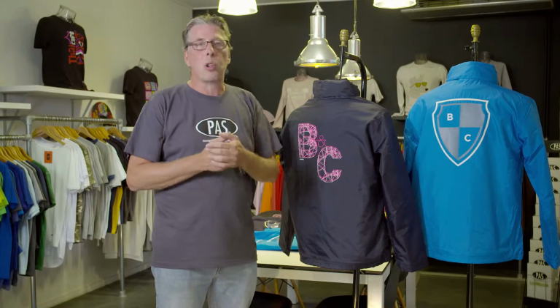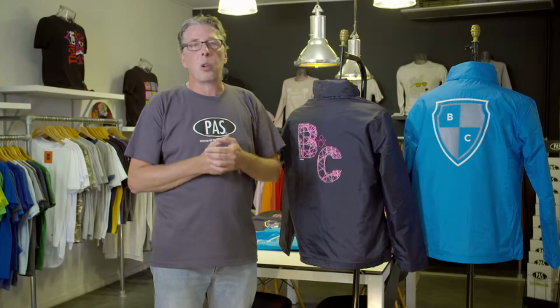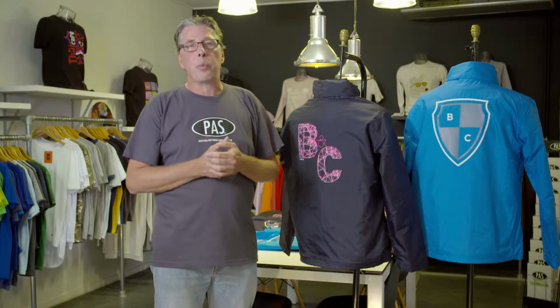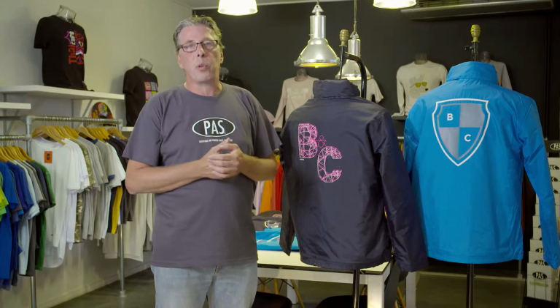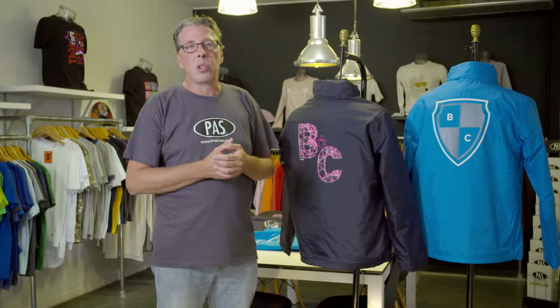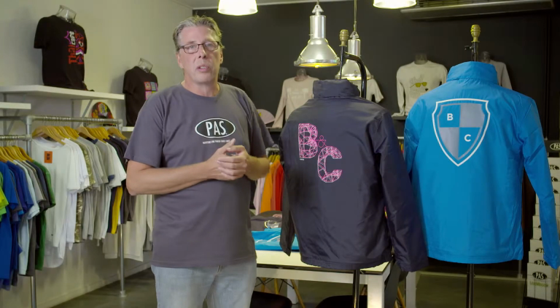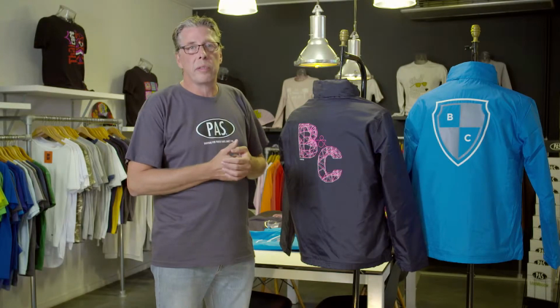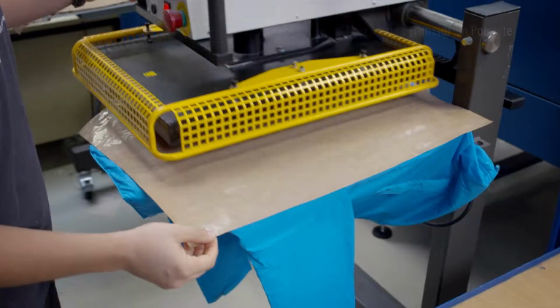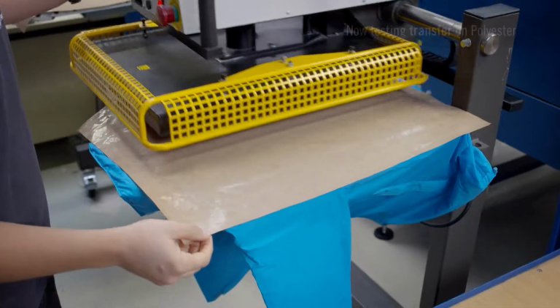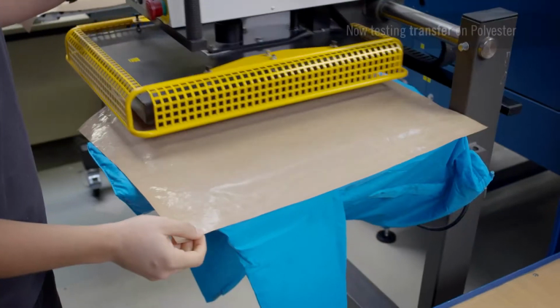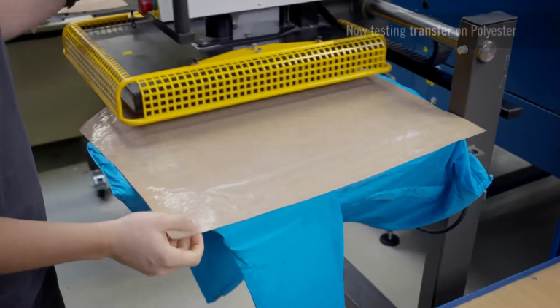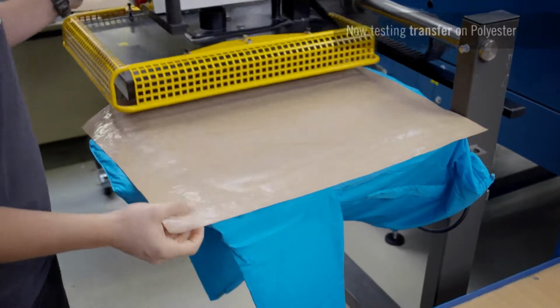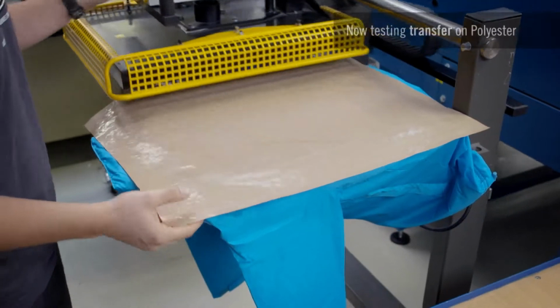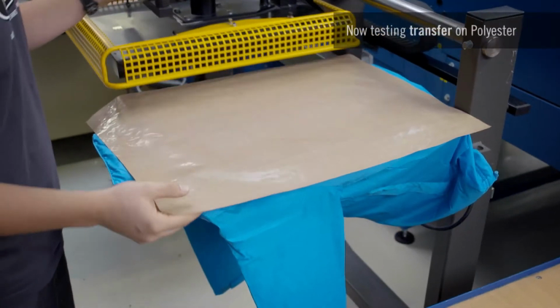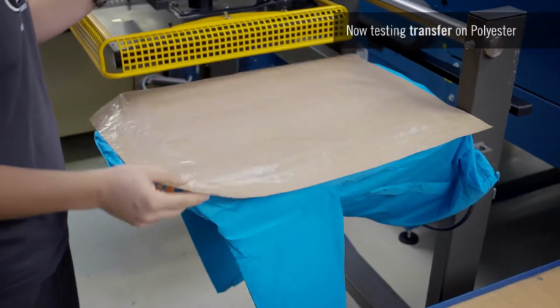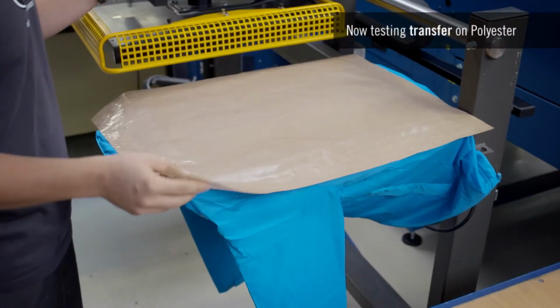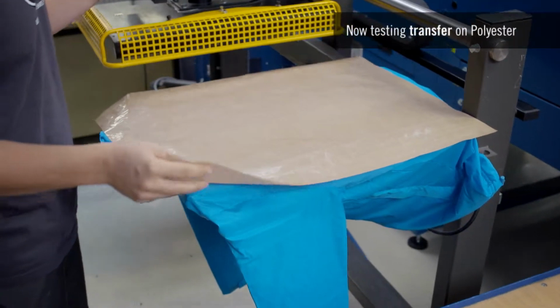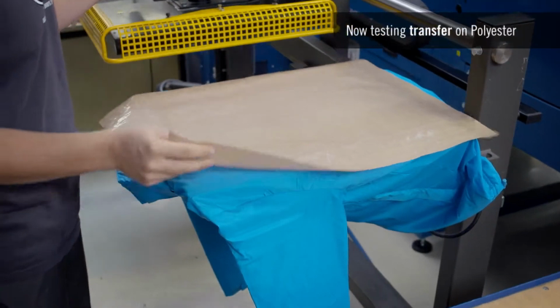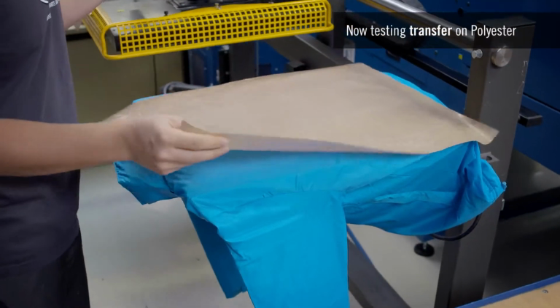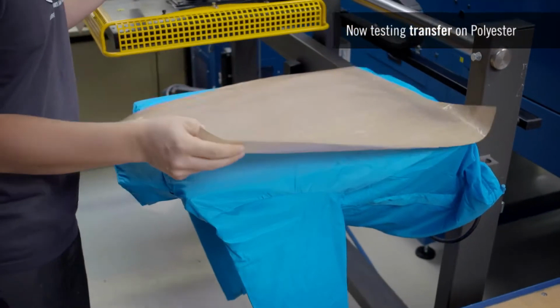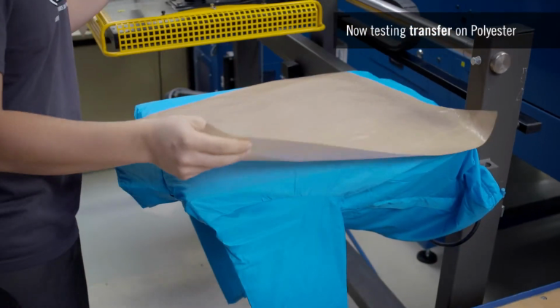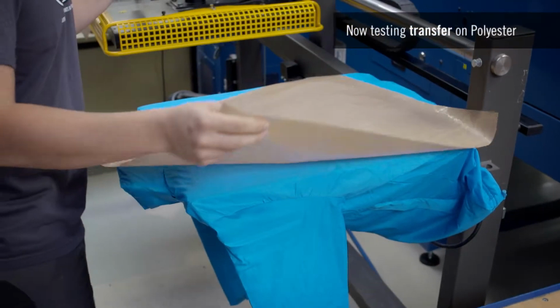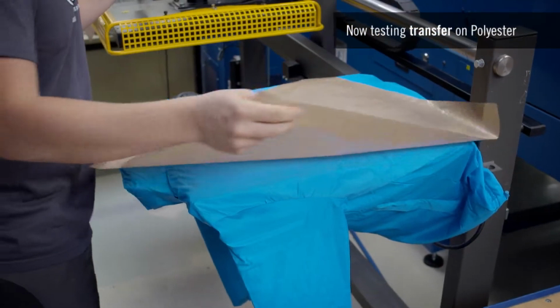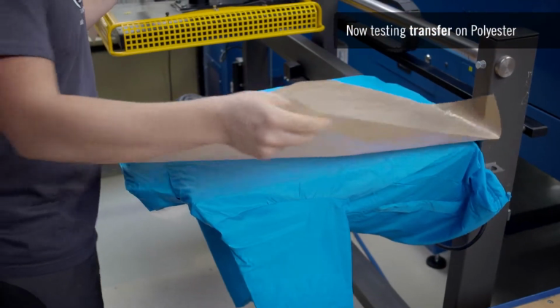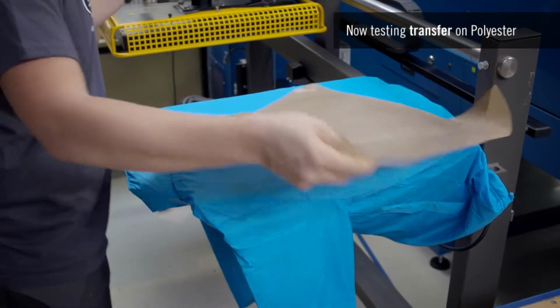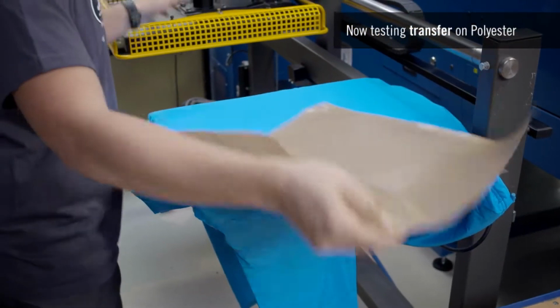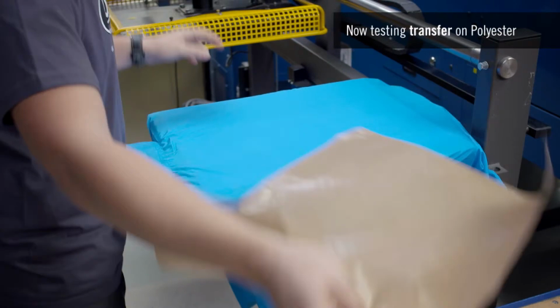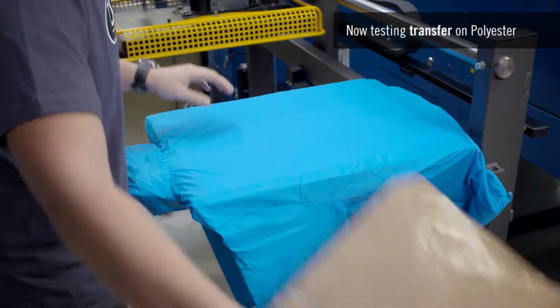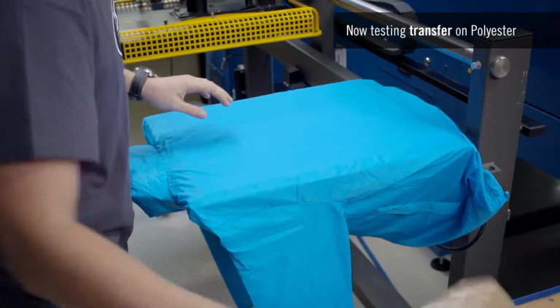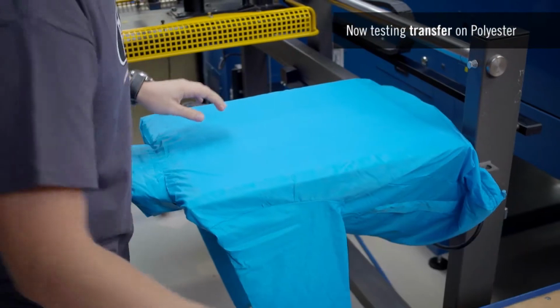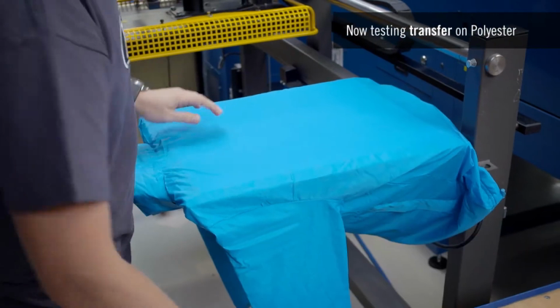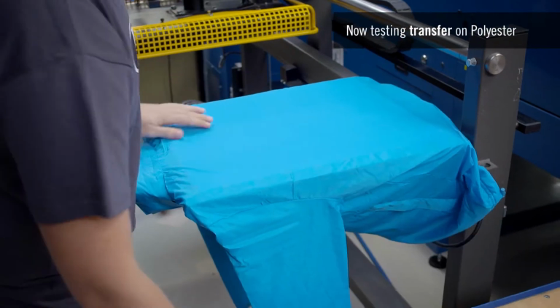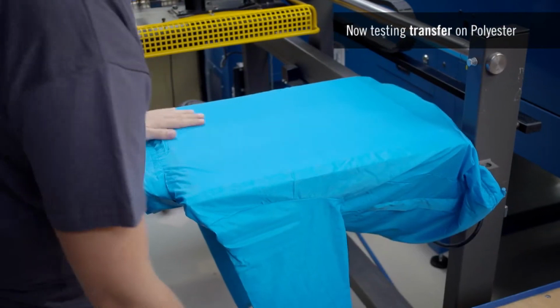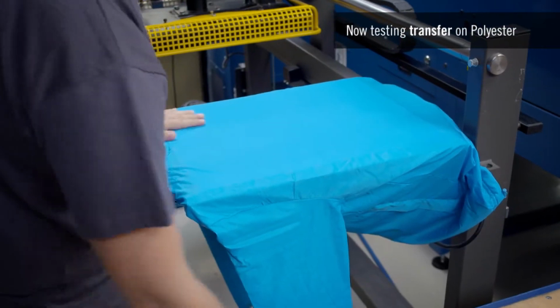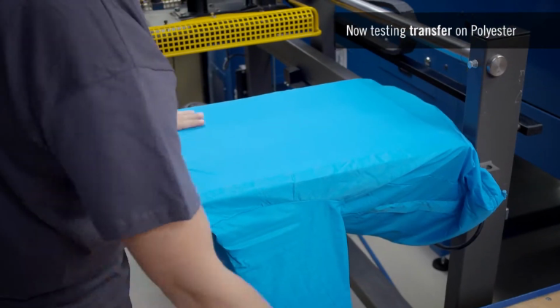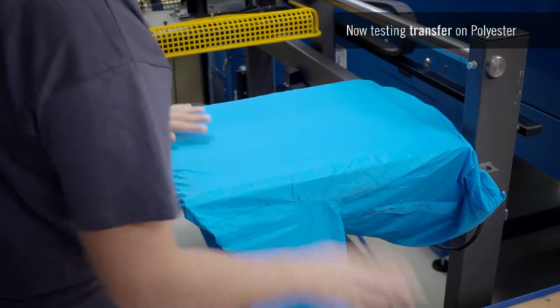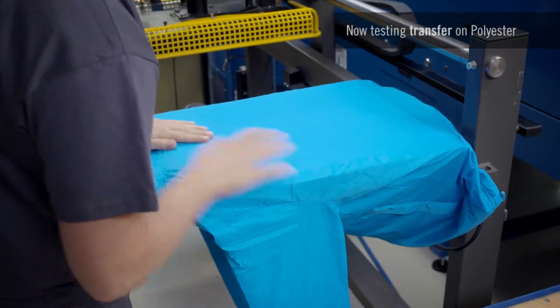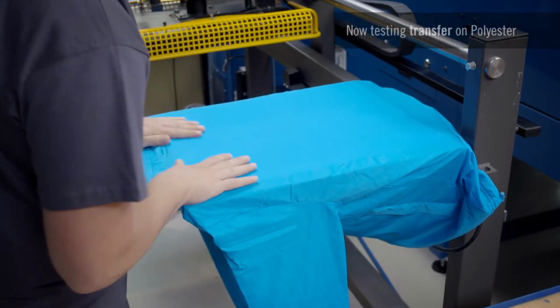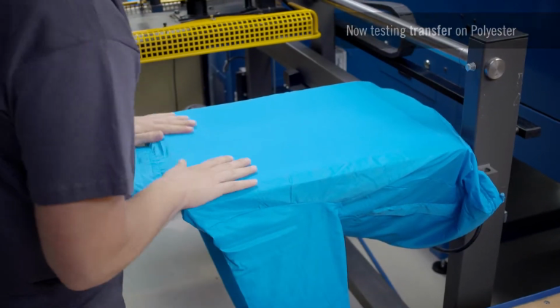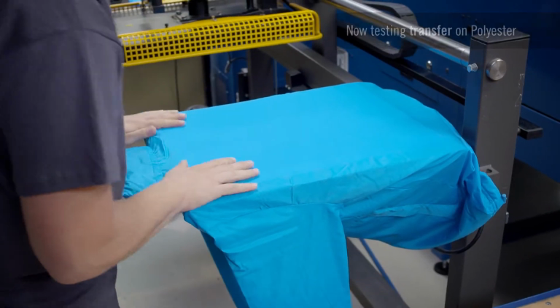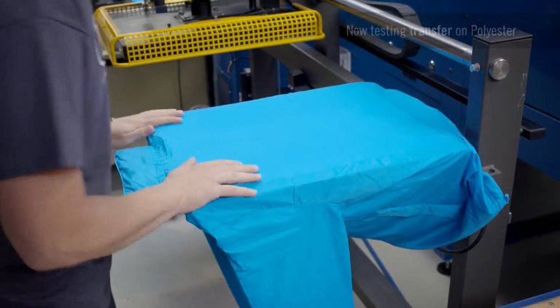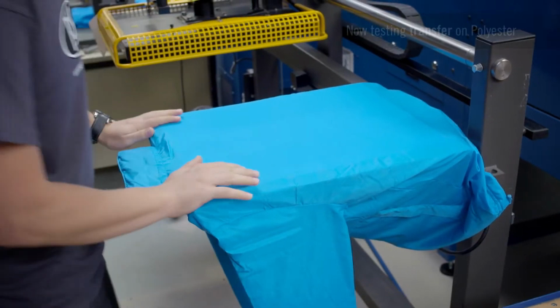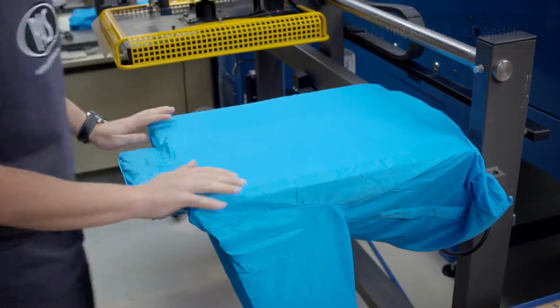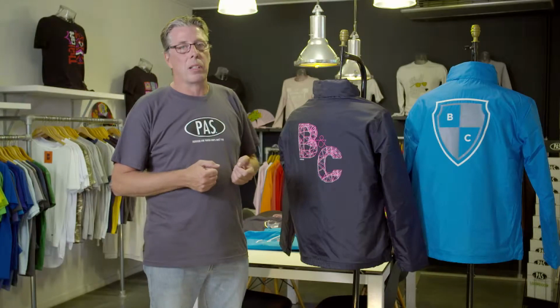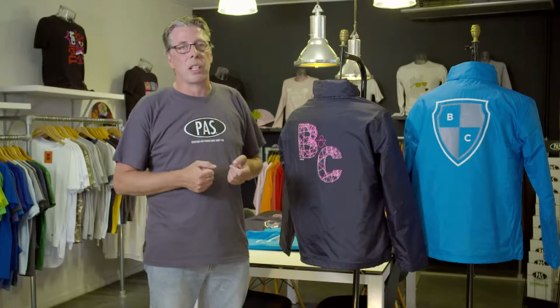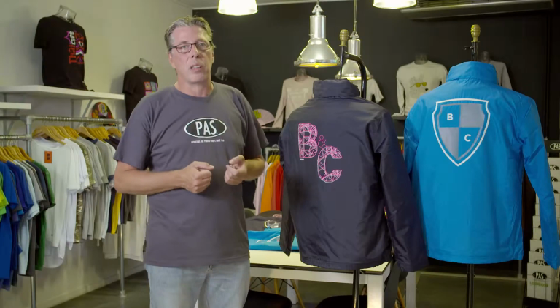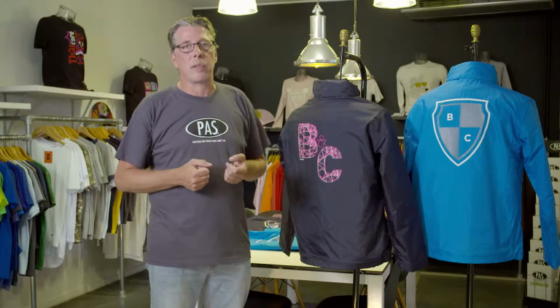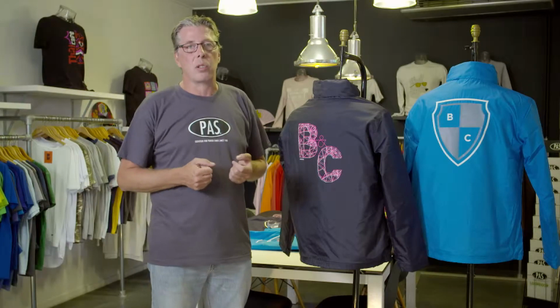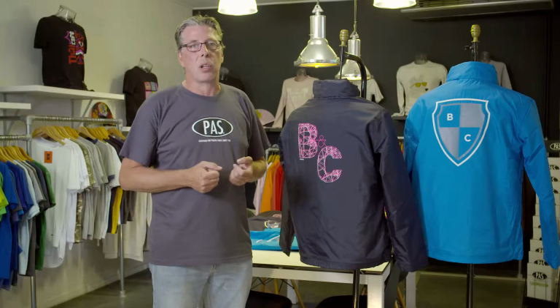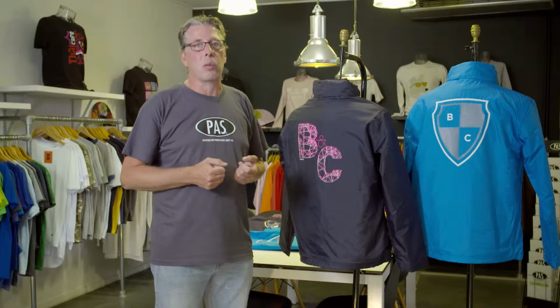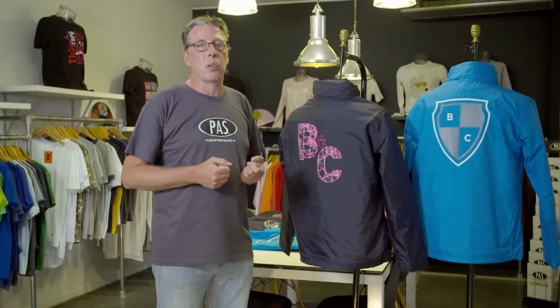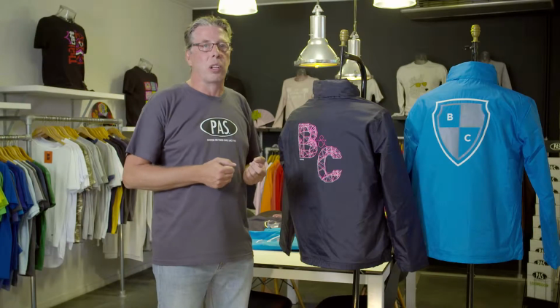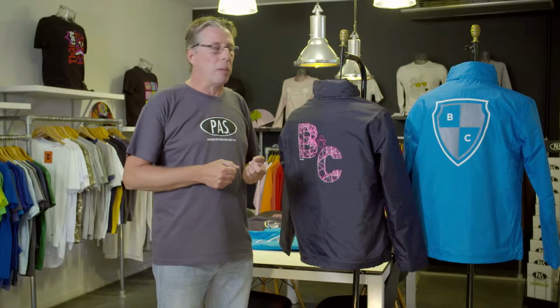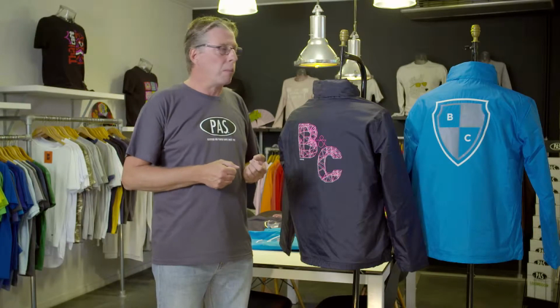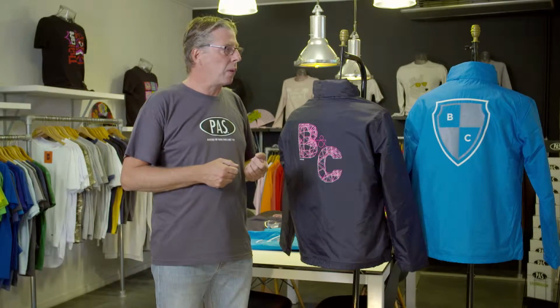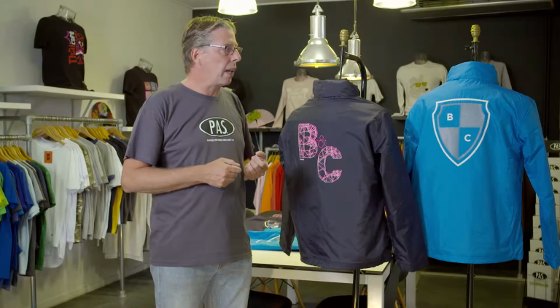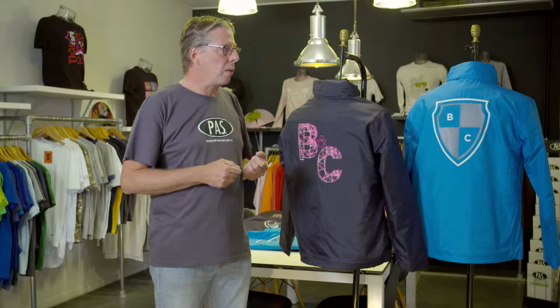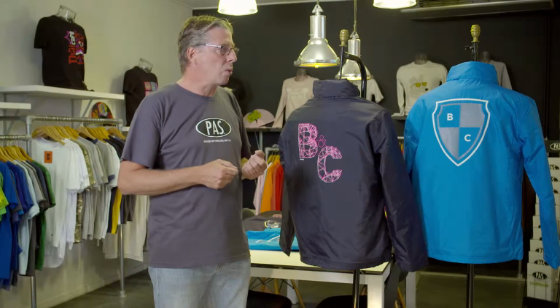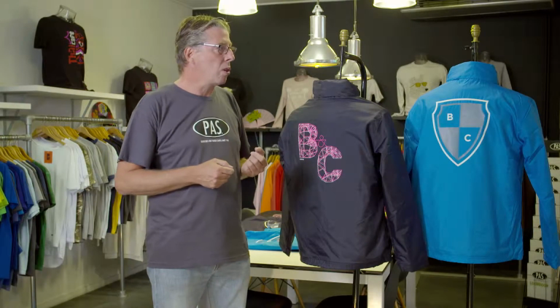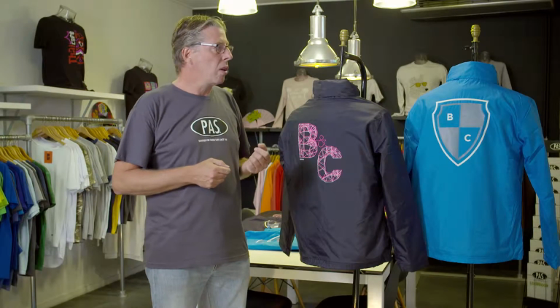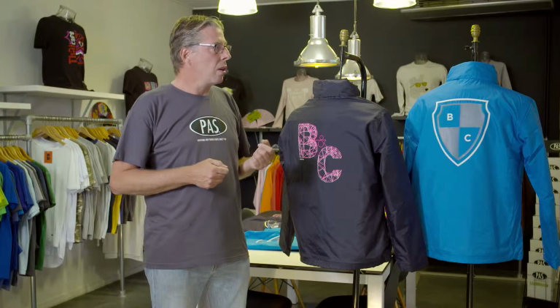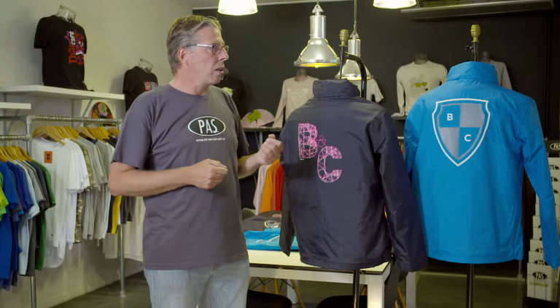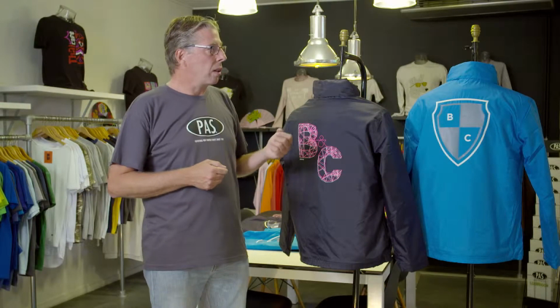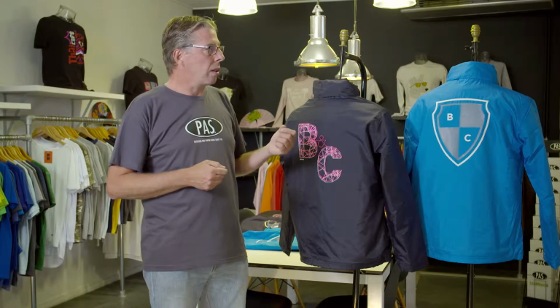To avoid the fabric shrinking during the heat transfer process, the jacket must also be preheated so the fabric does not distort.